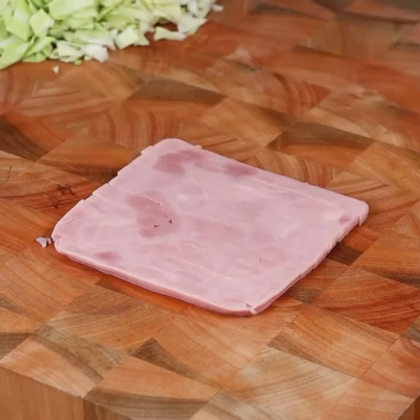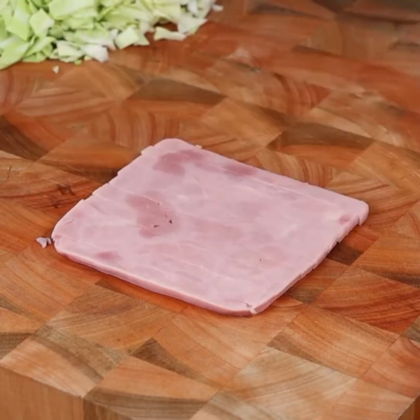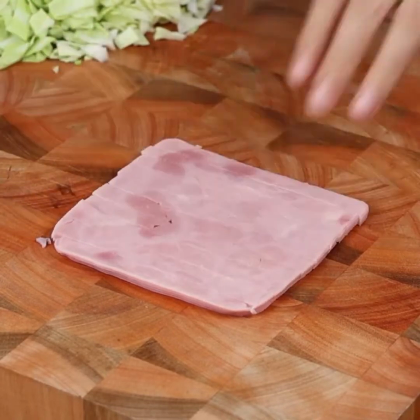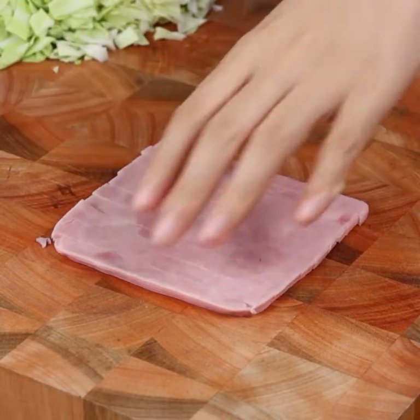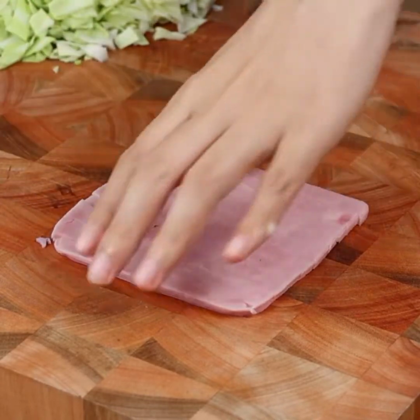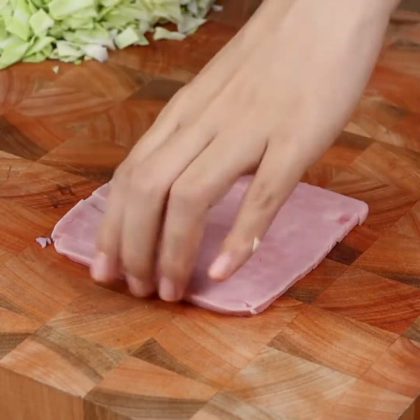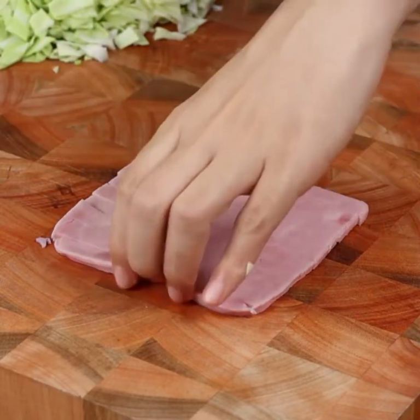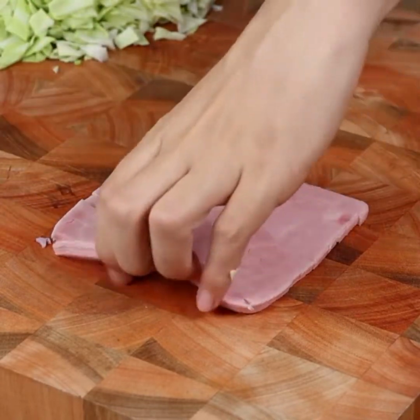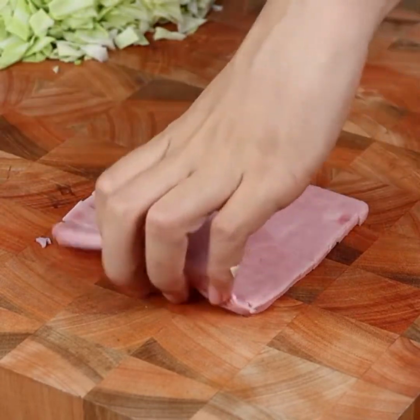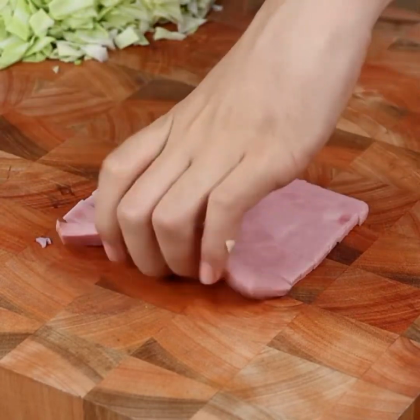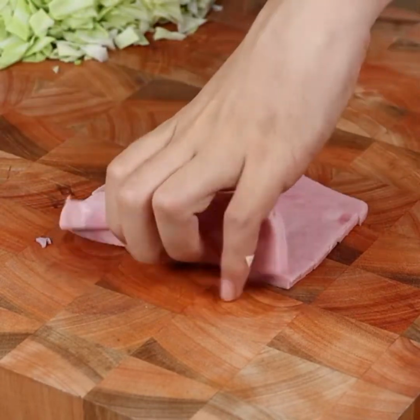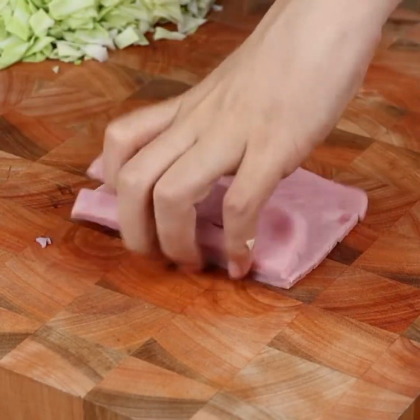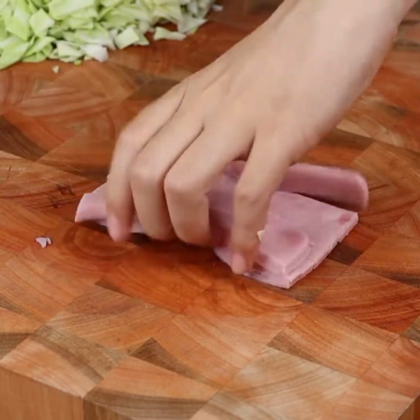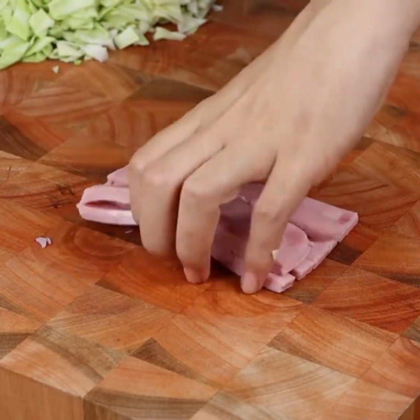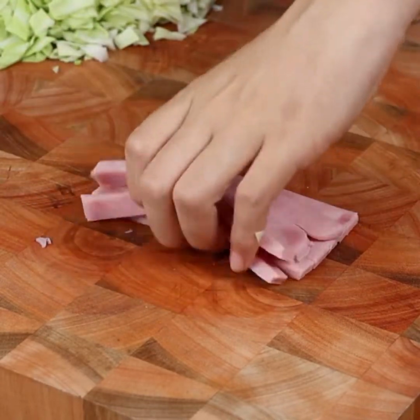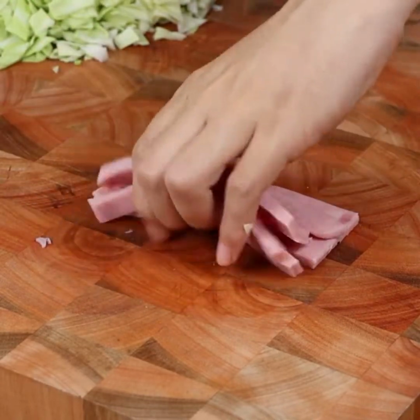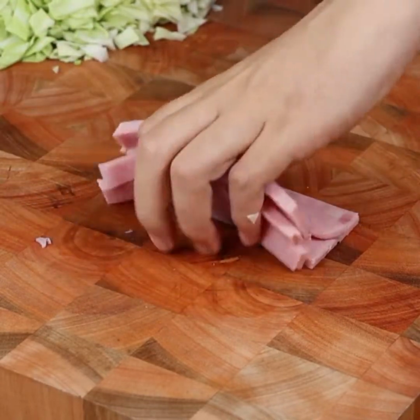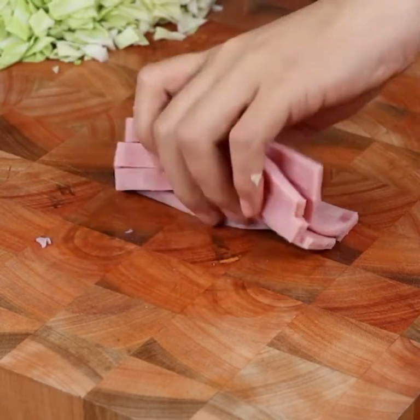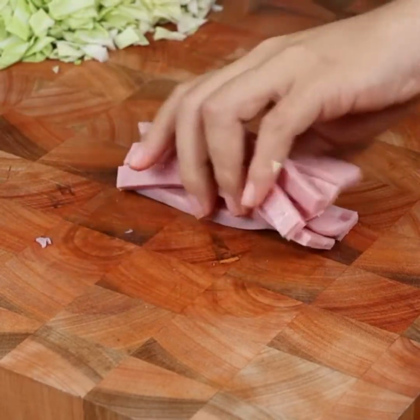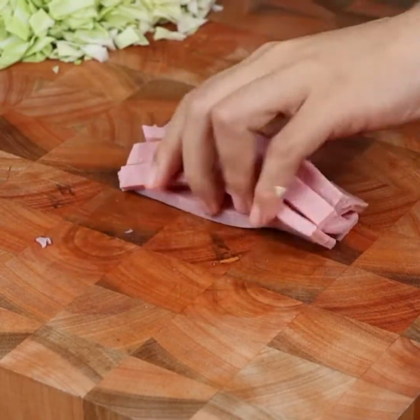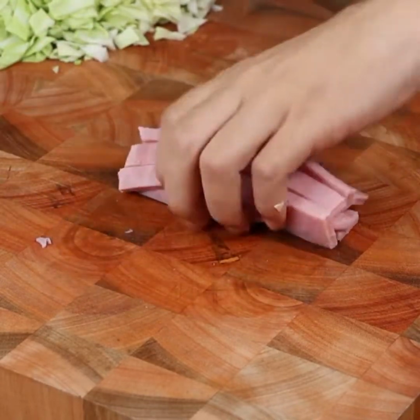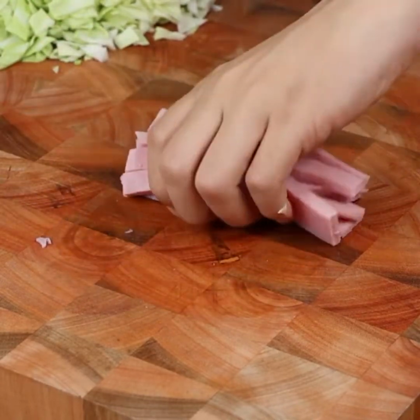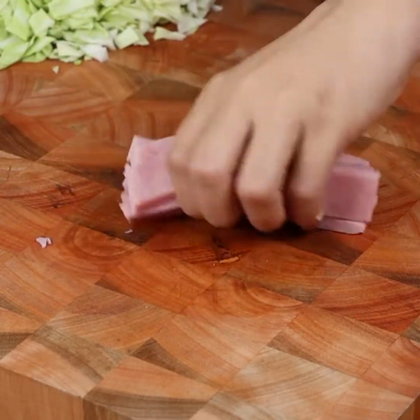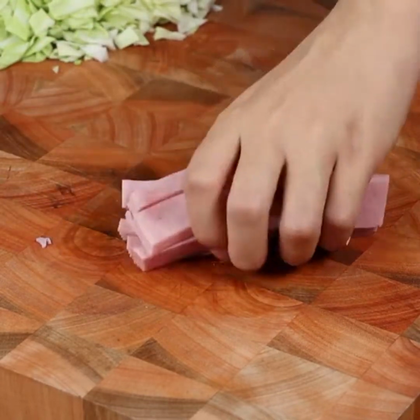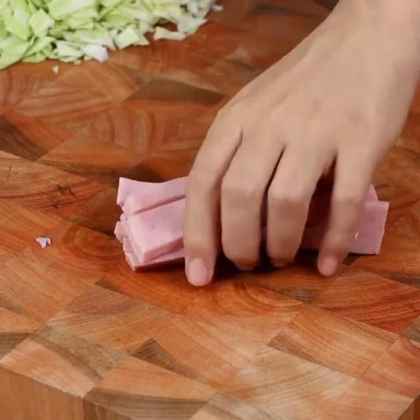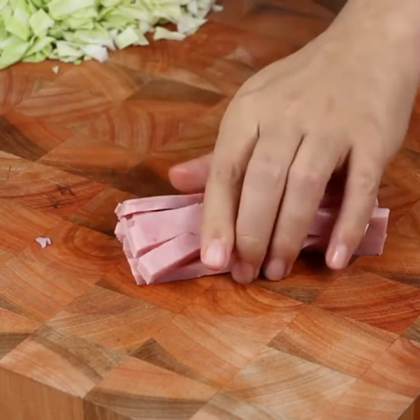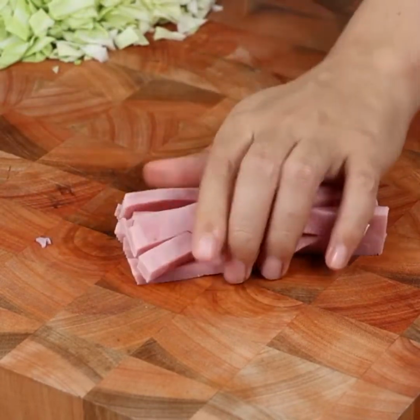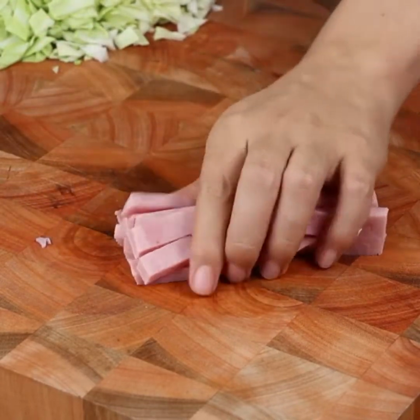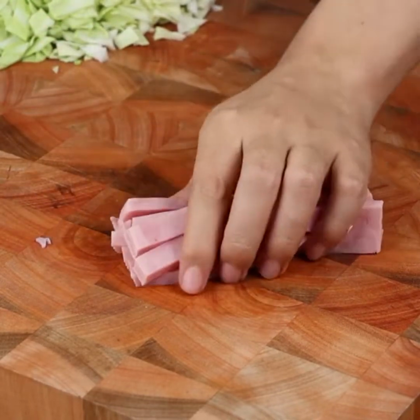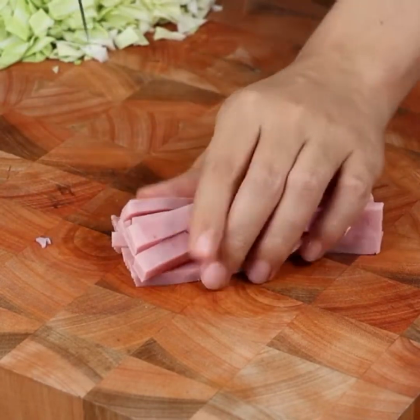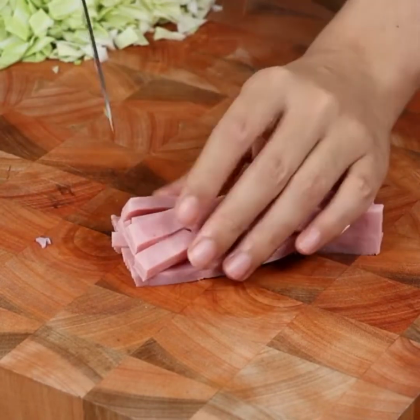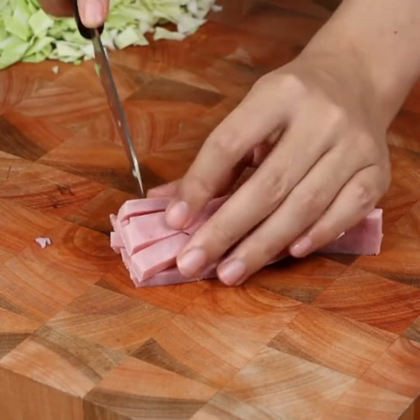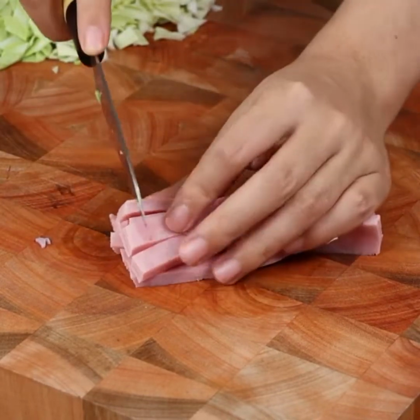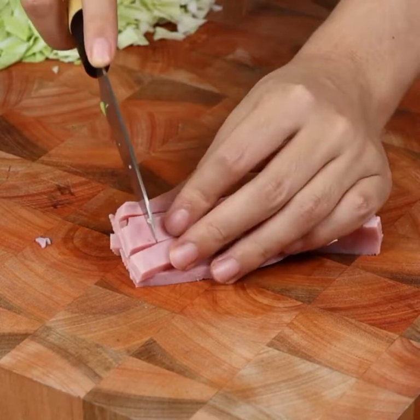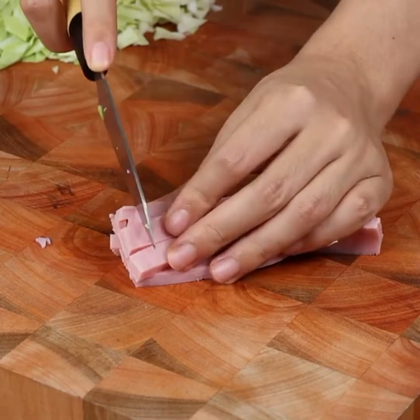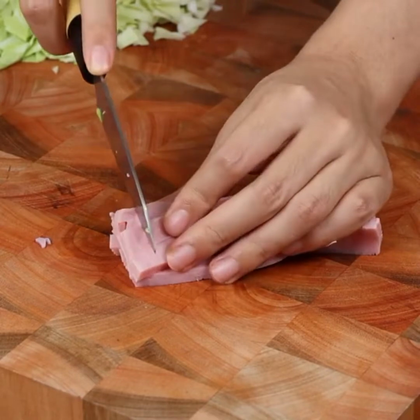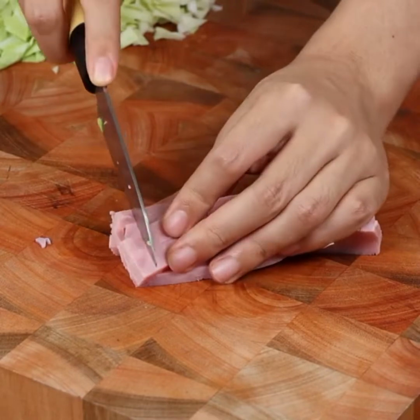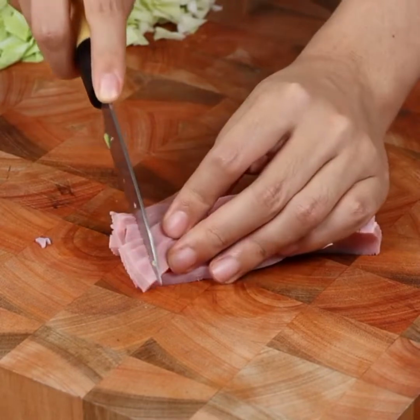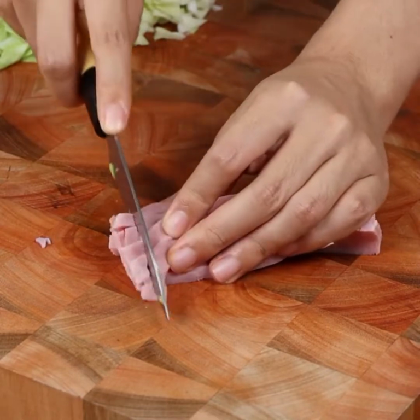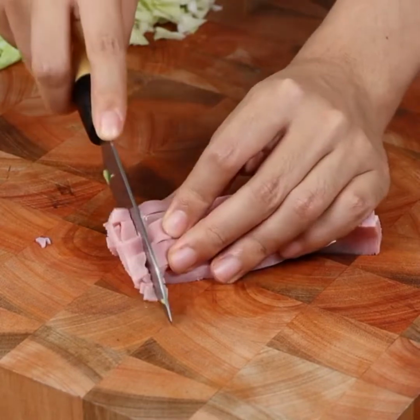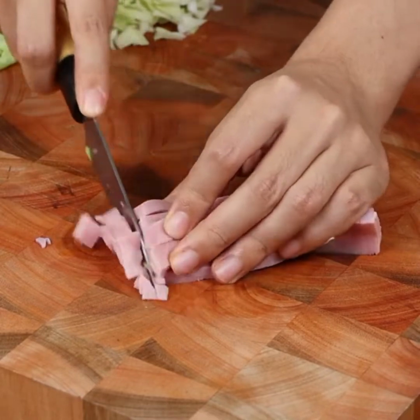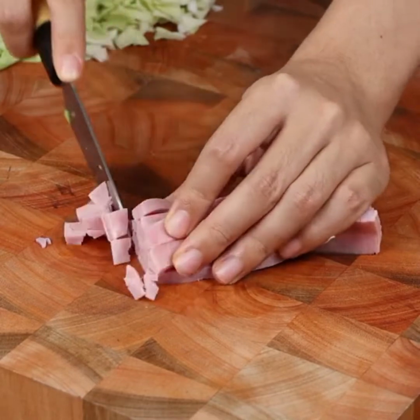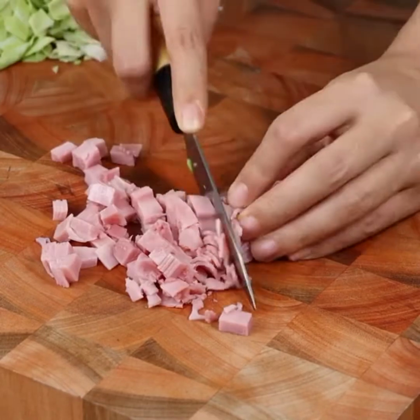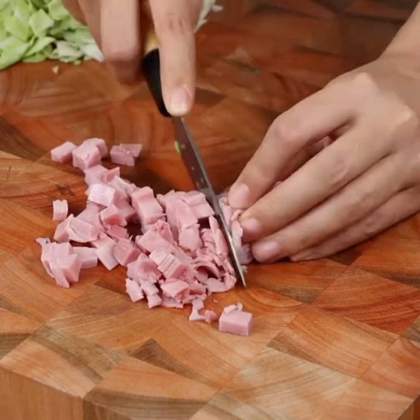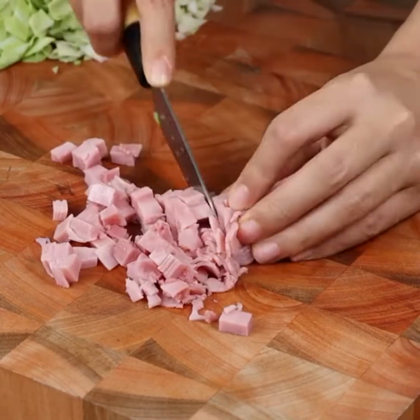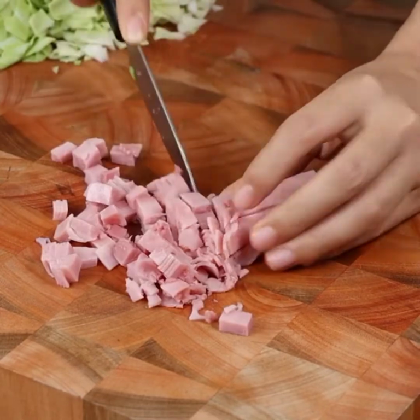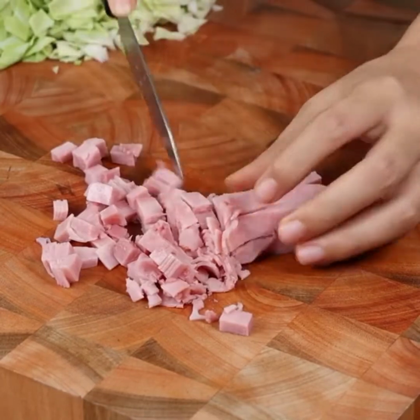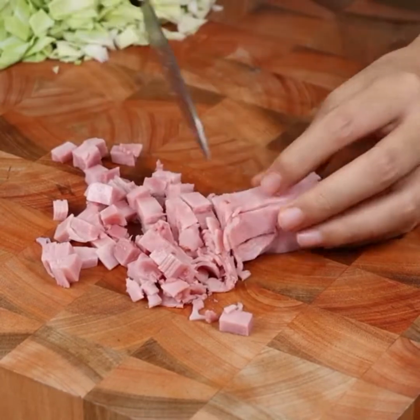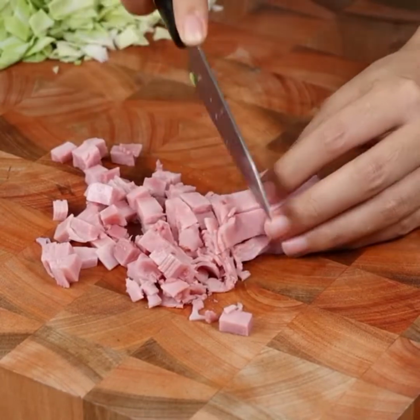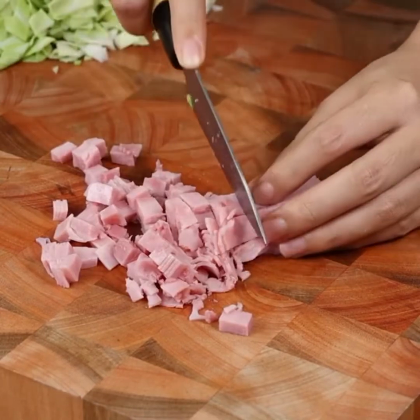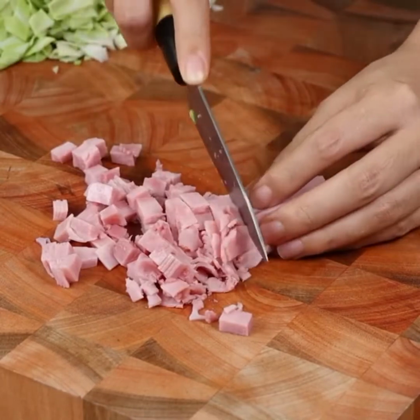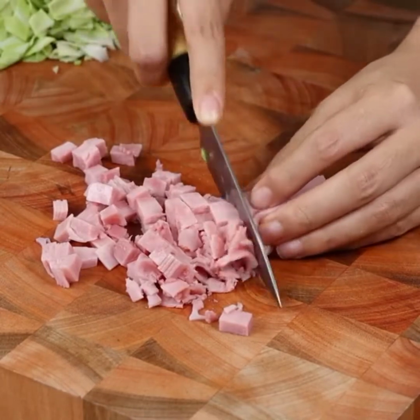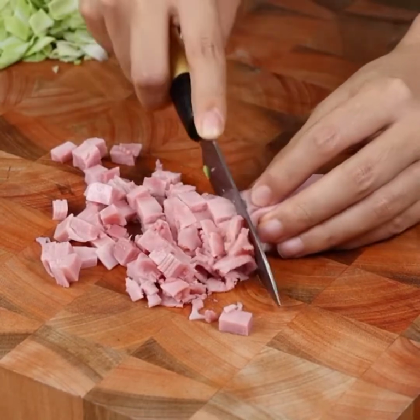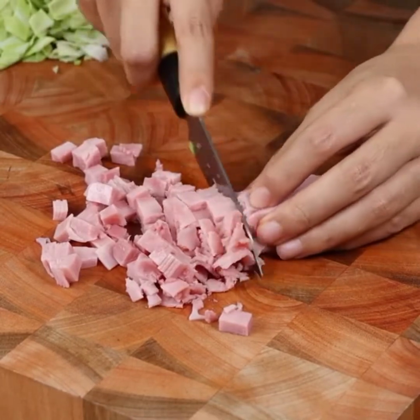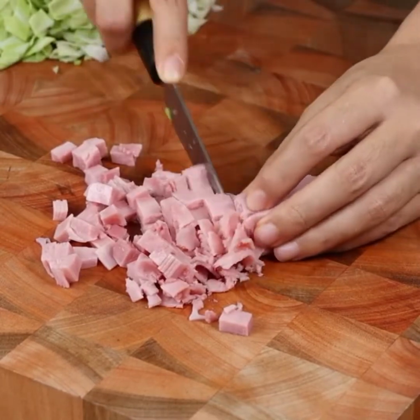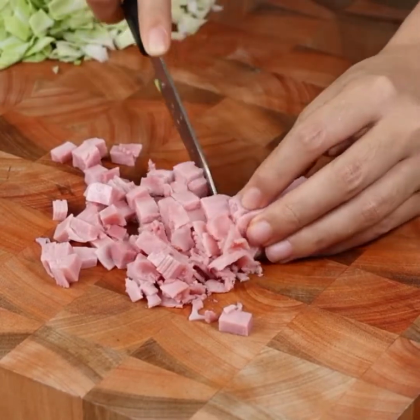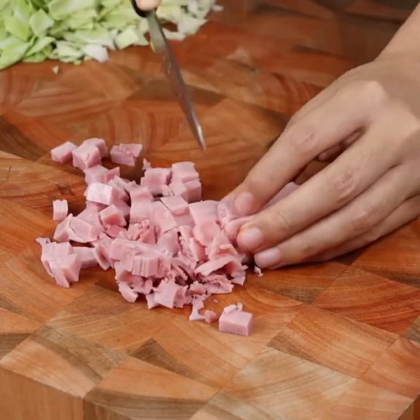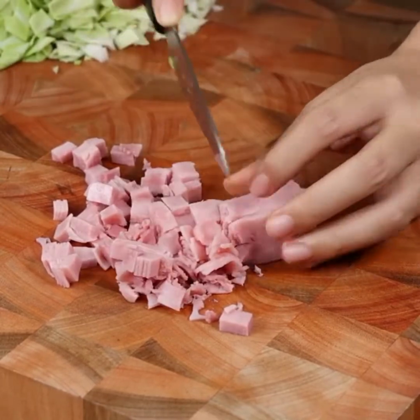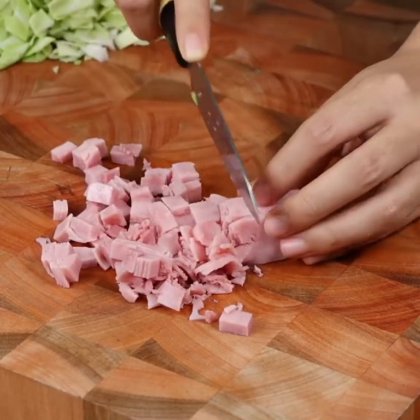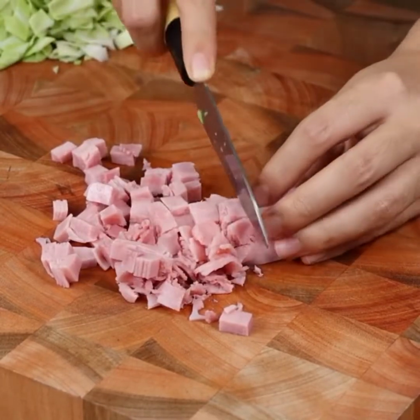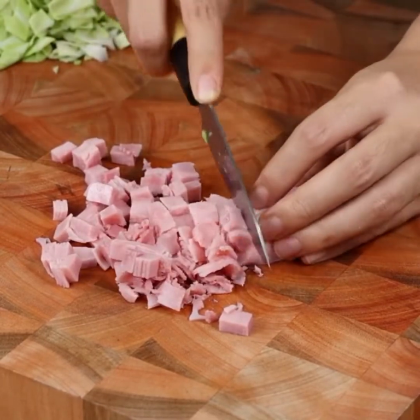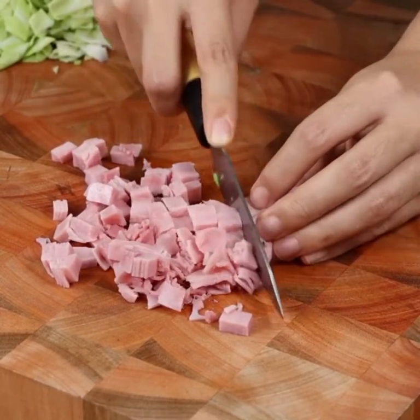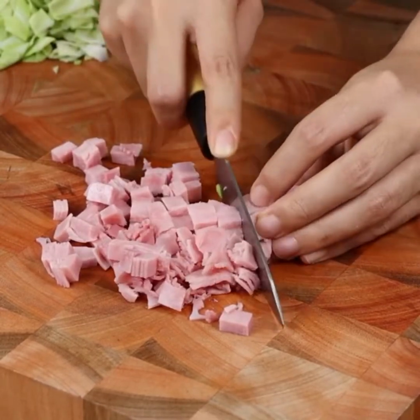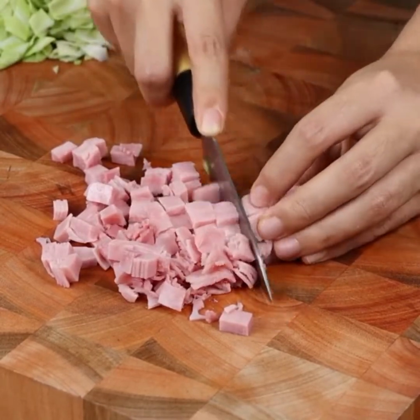And if you're still watching the video and you're loving the recipe, then like the video and comment below: I love cabbage!